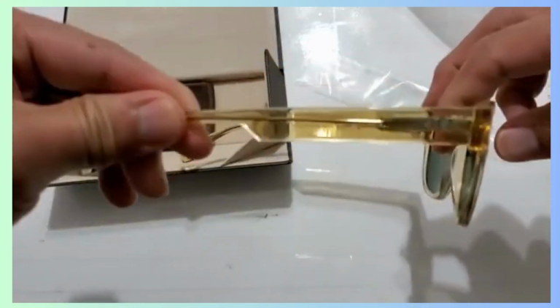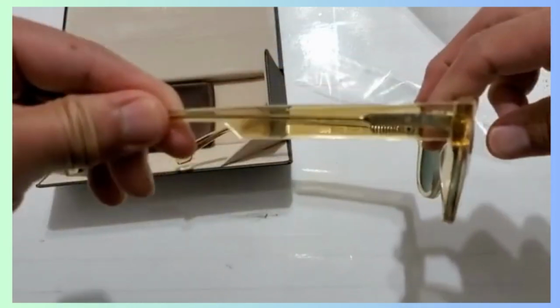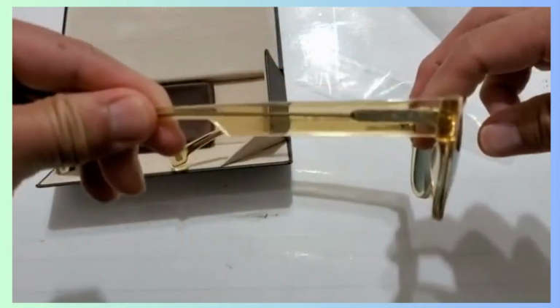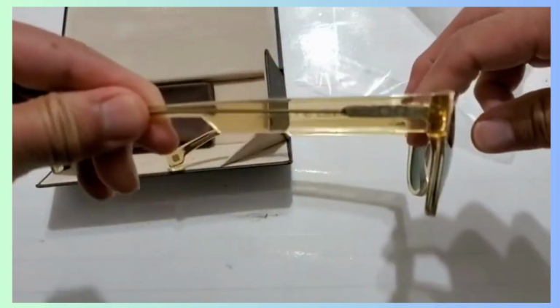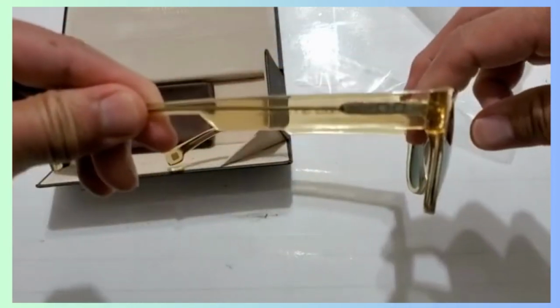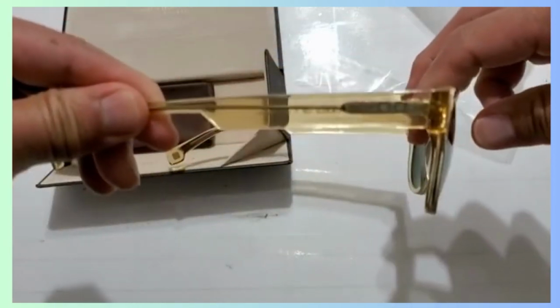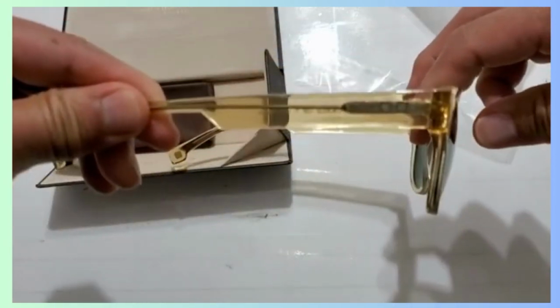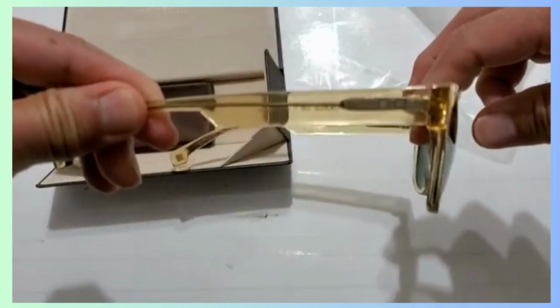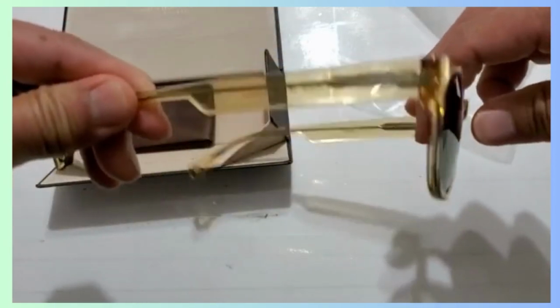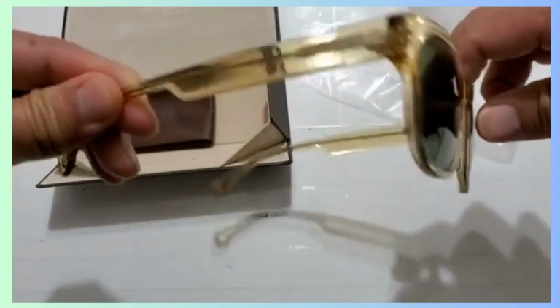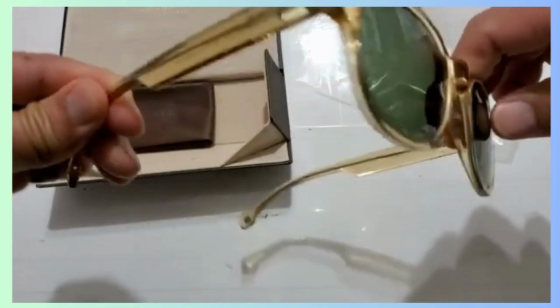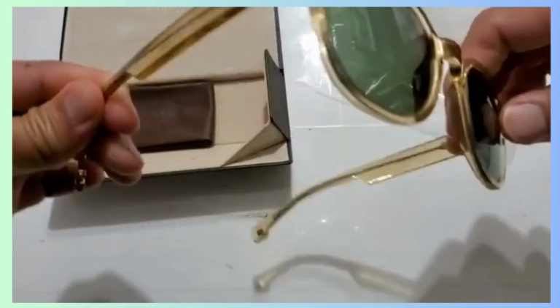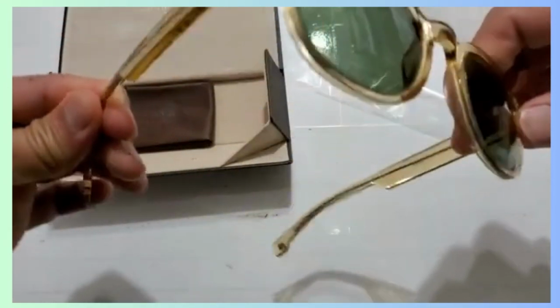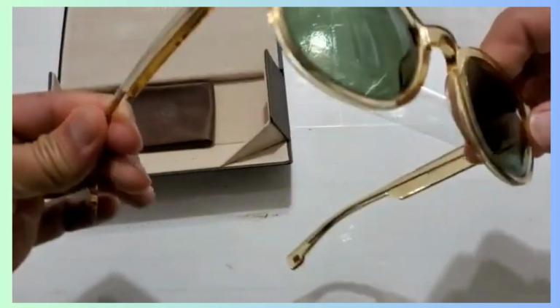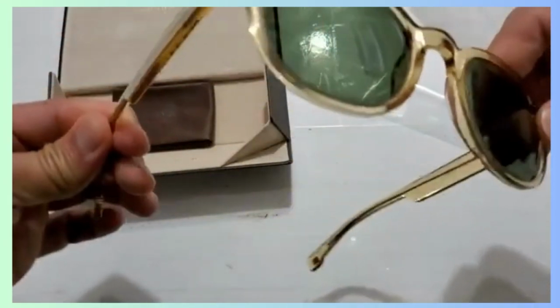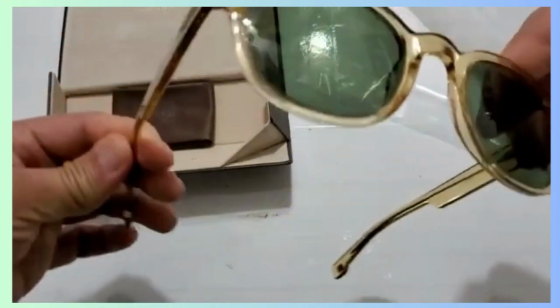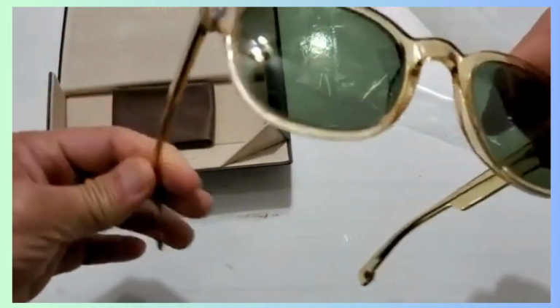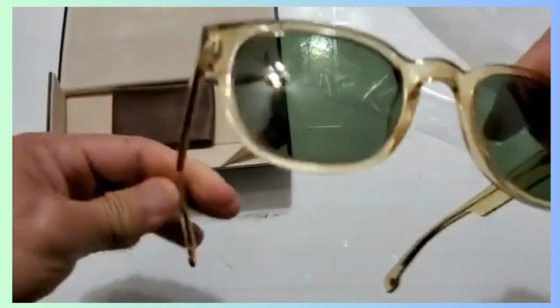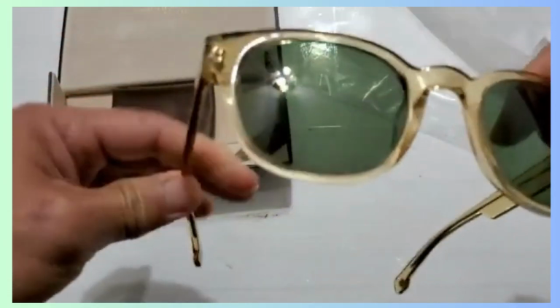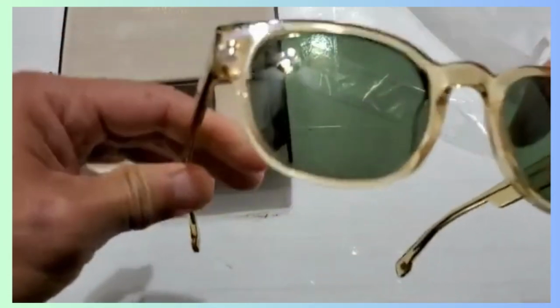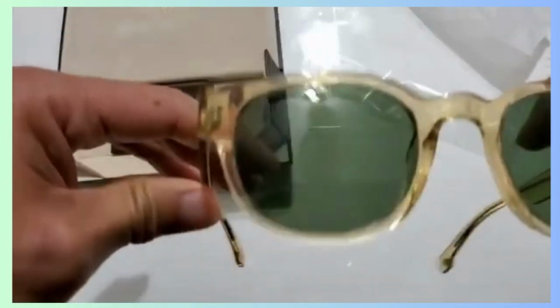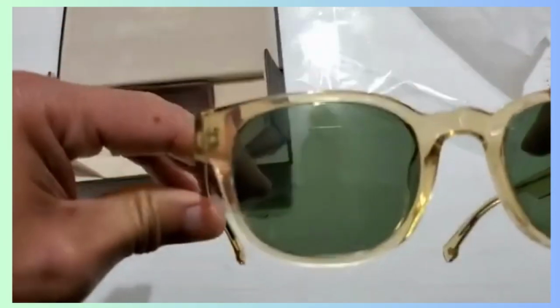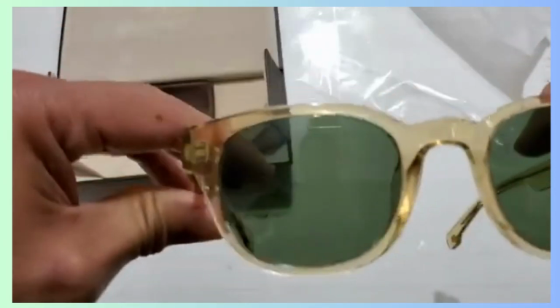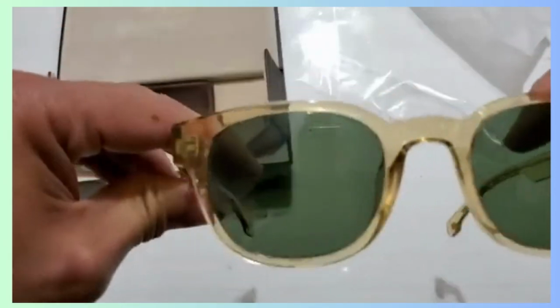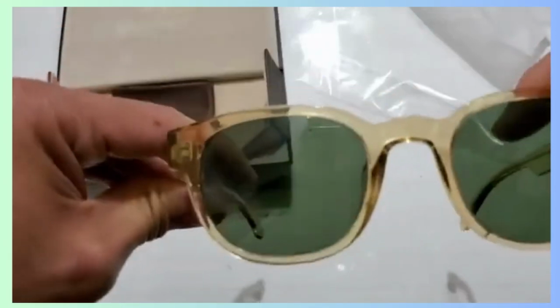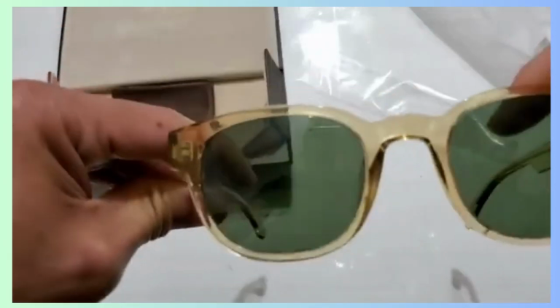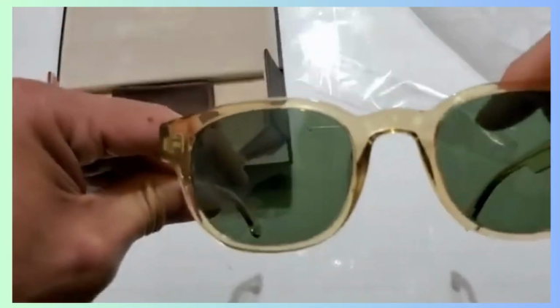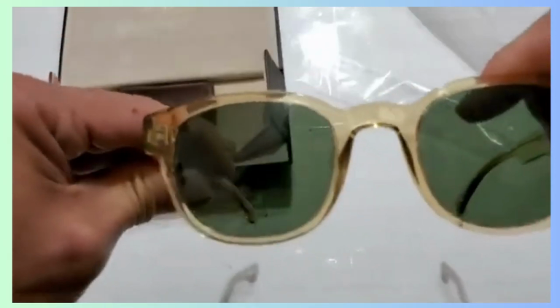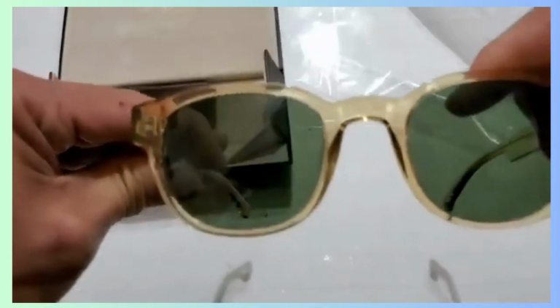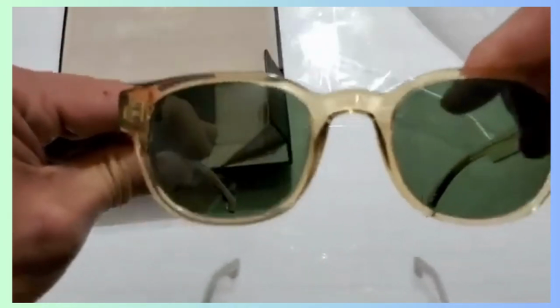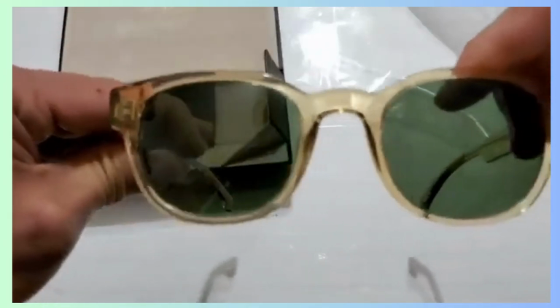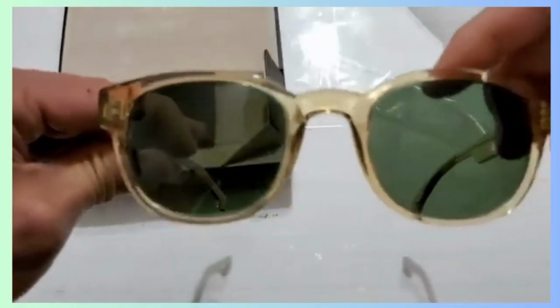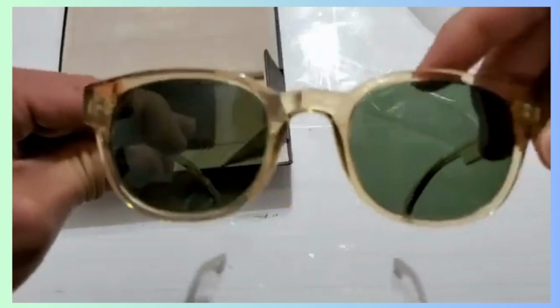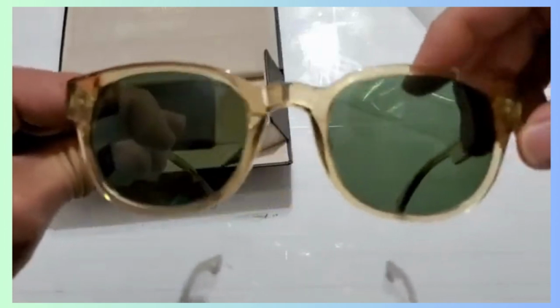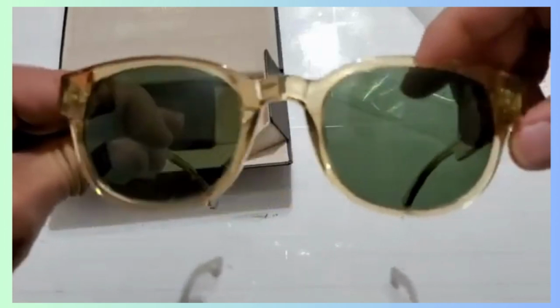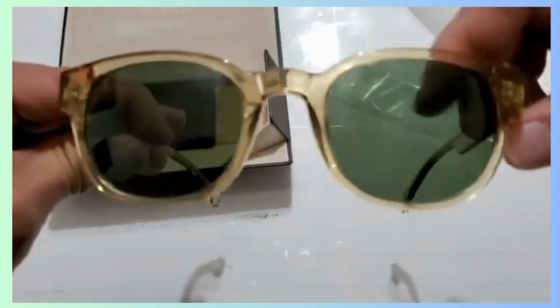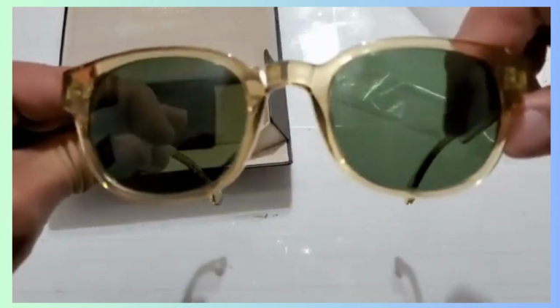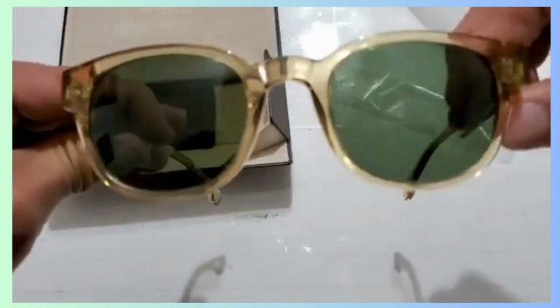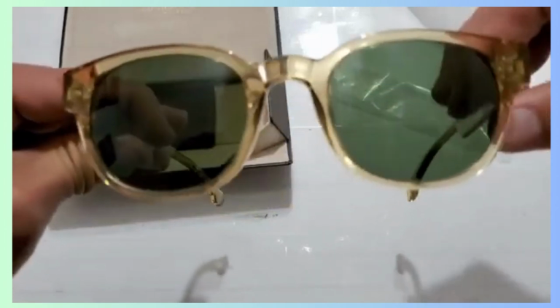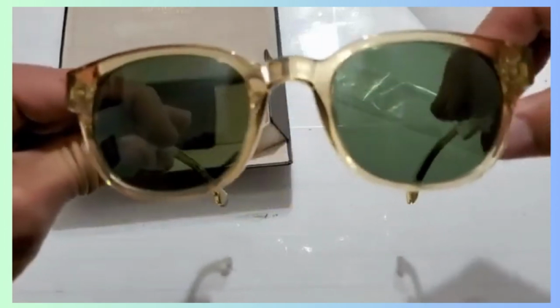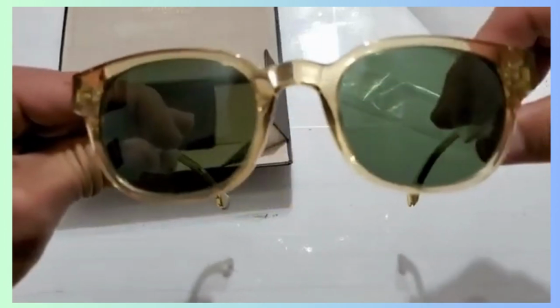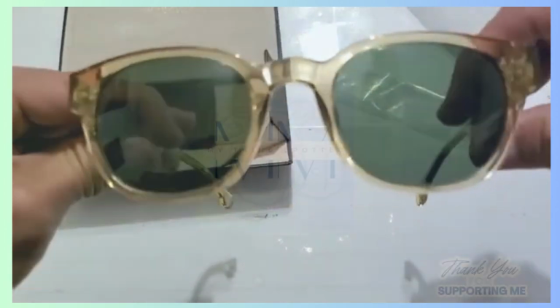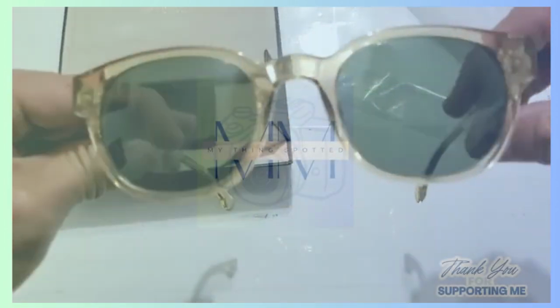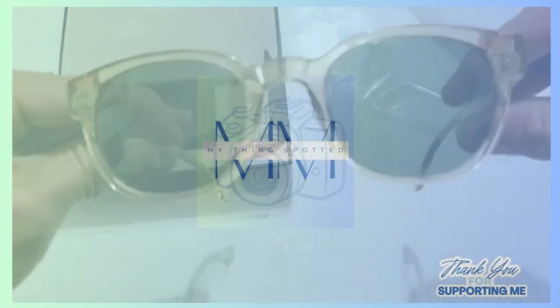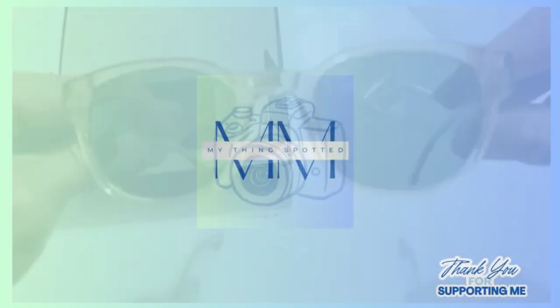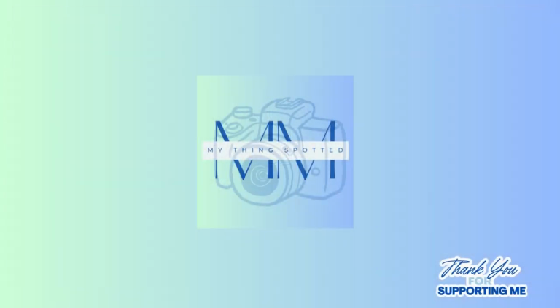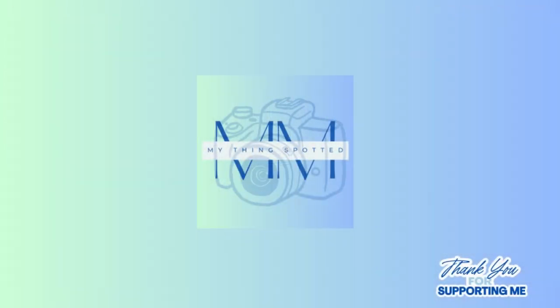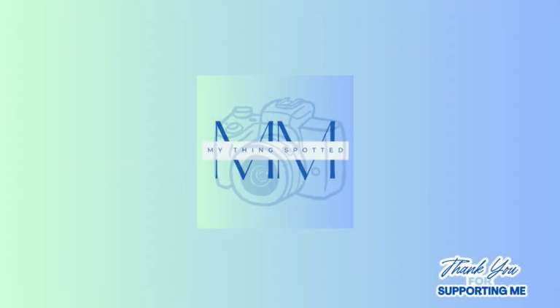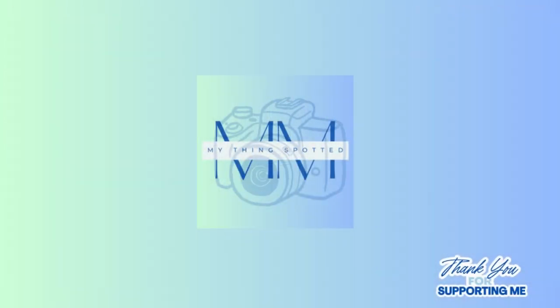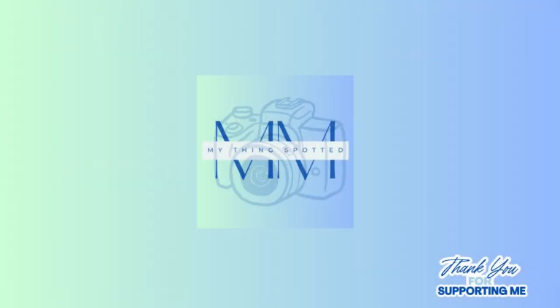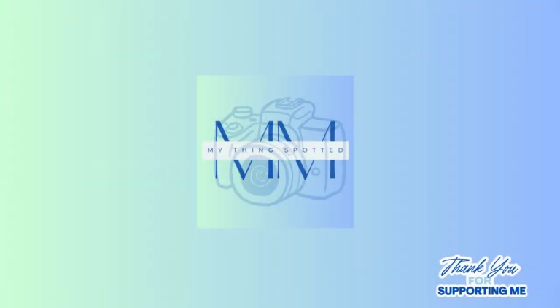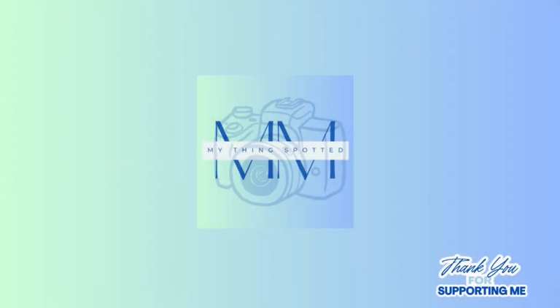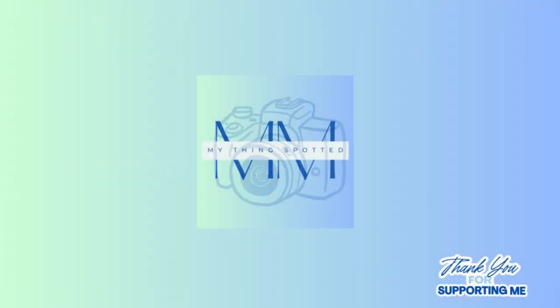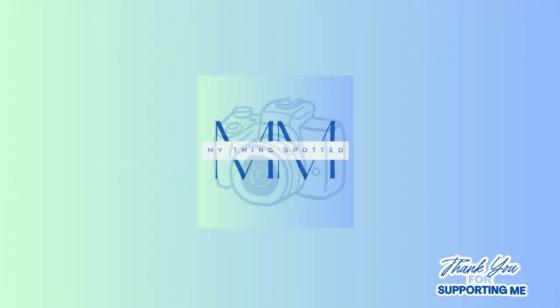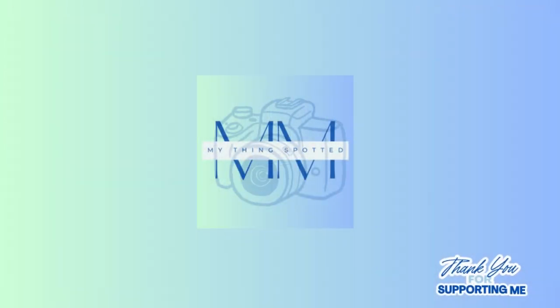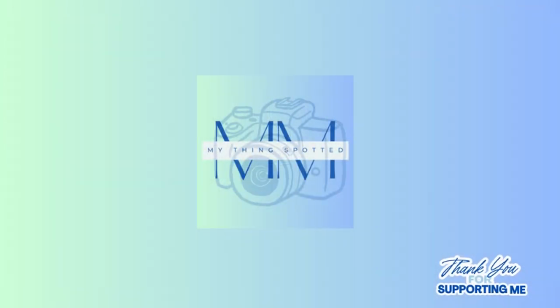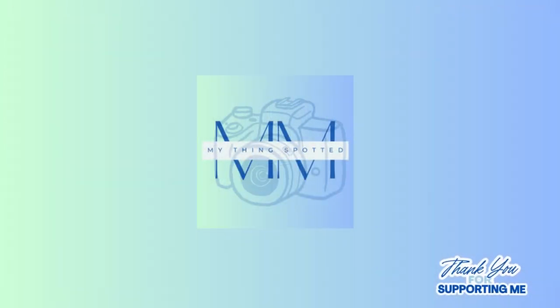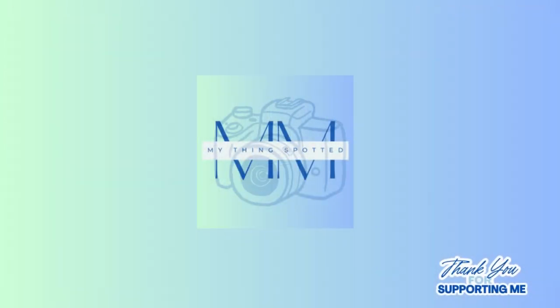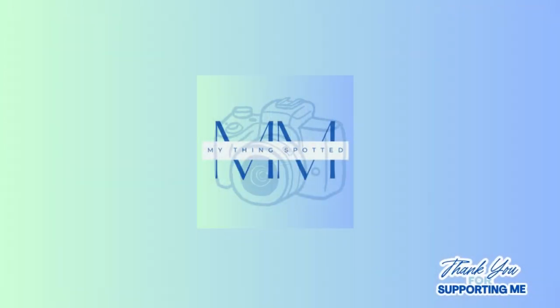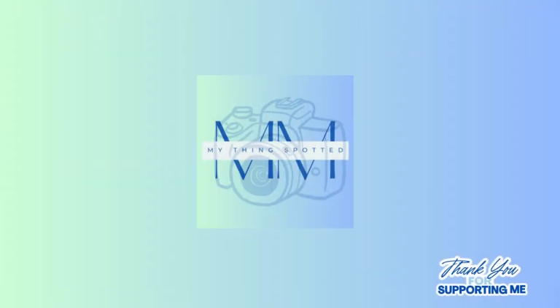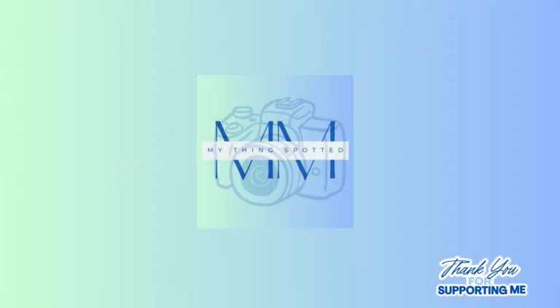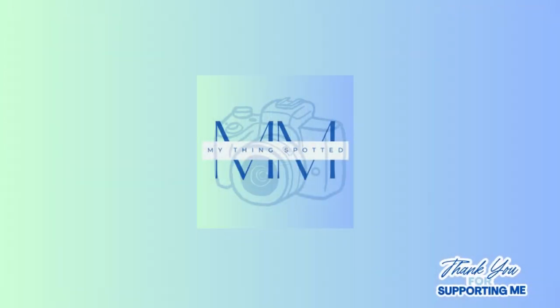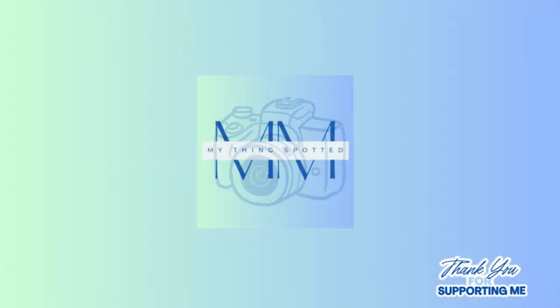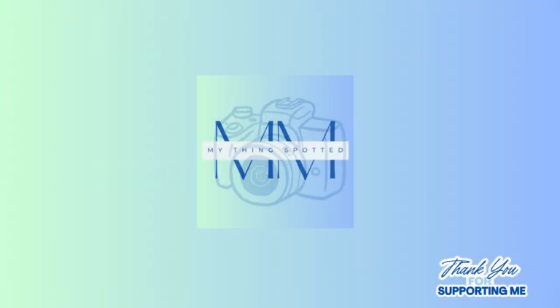Kindly like and subscribe to our channel as we are new here and your support means a lot to us. Thanks for watching and see you soon.